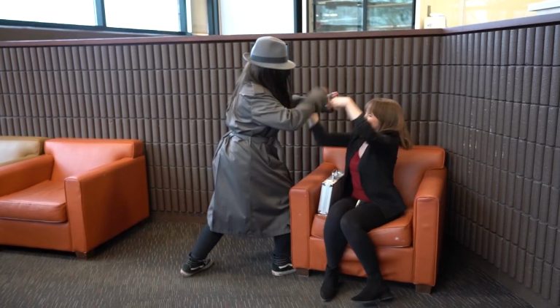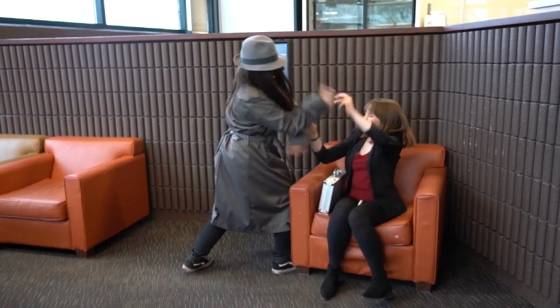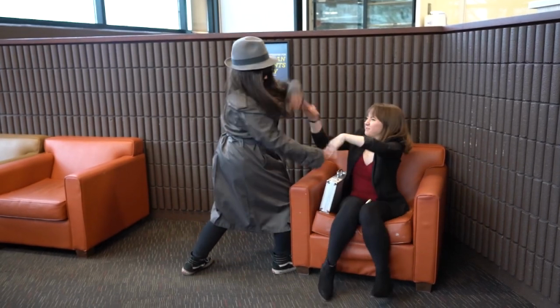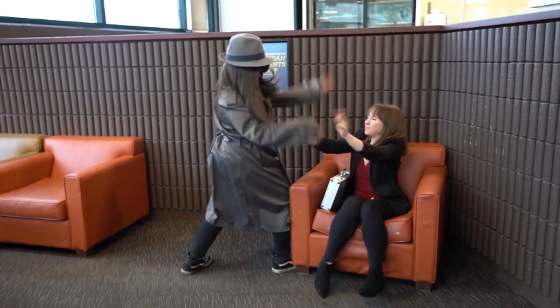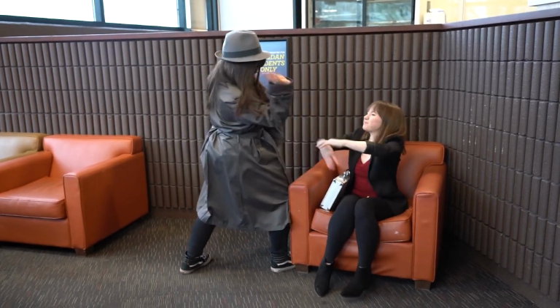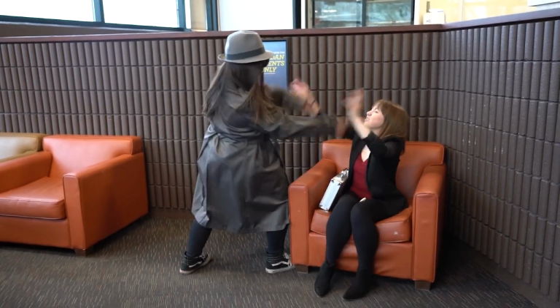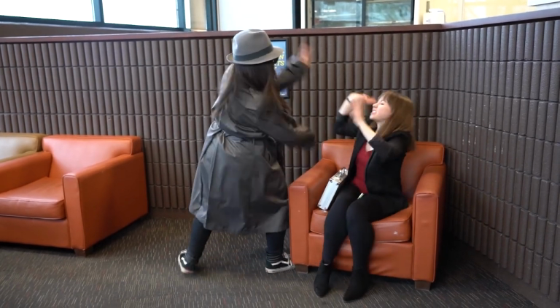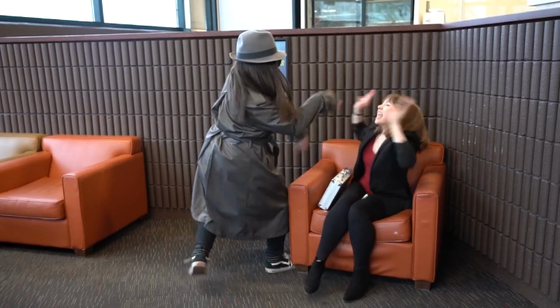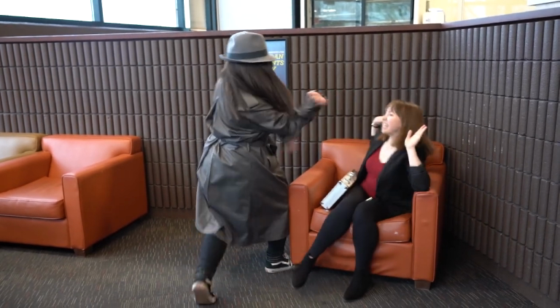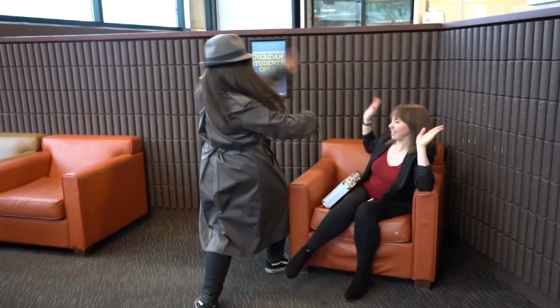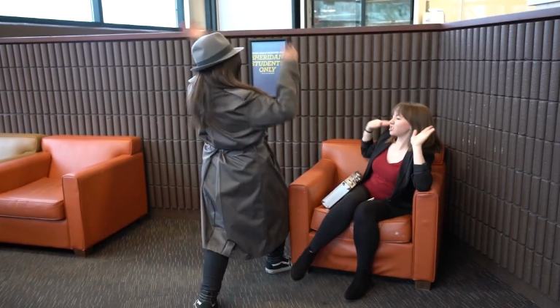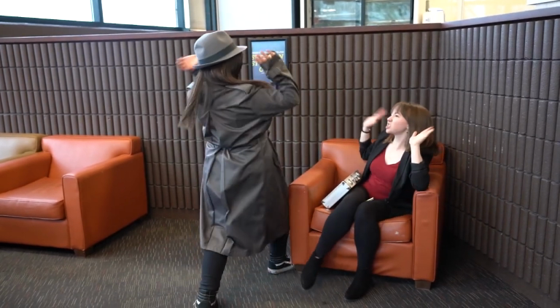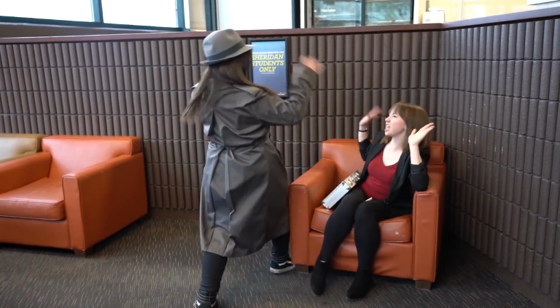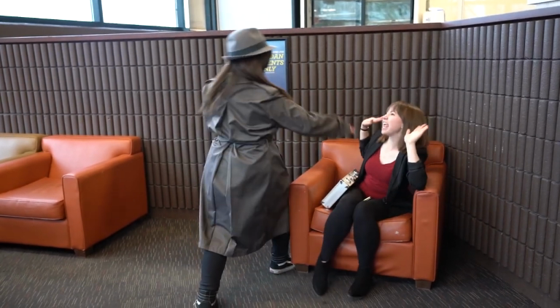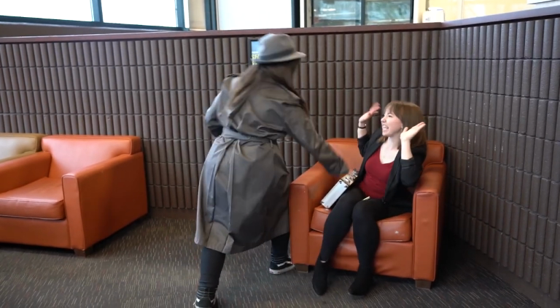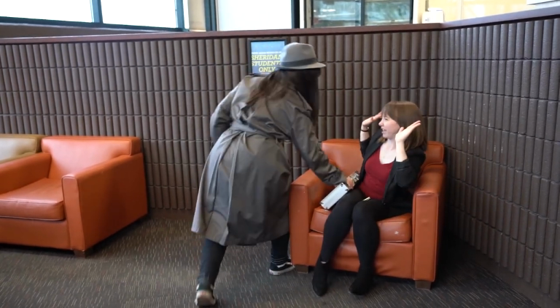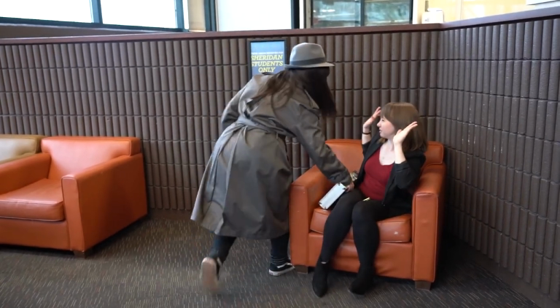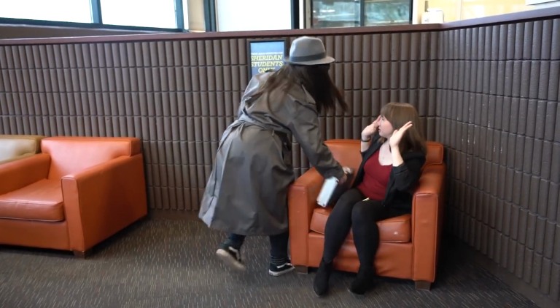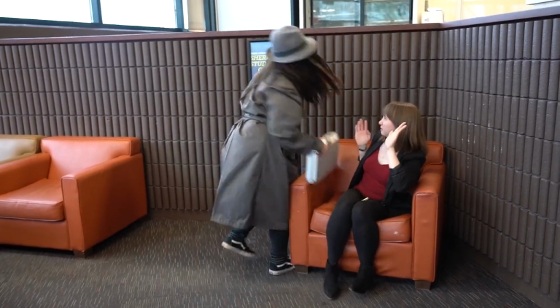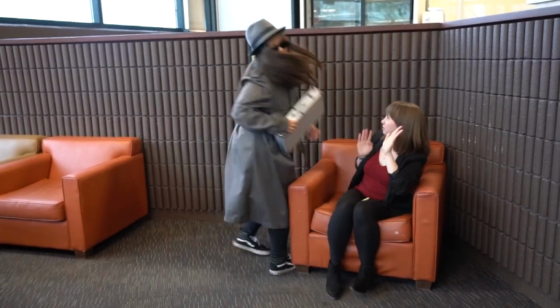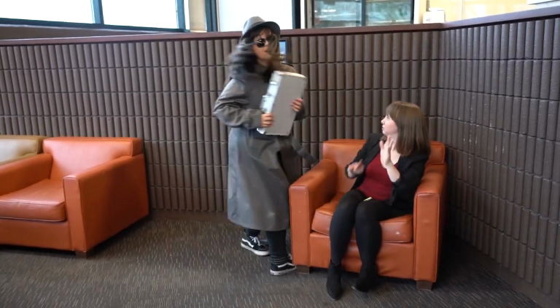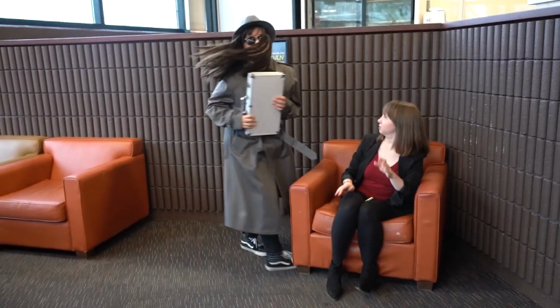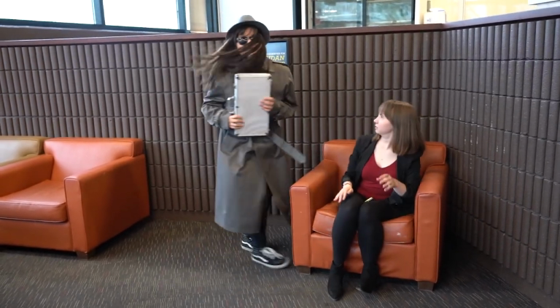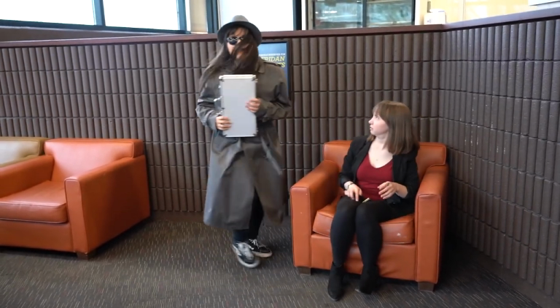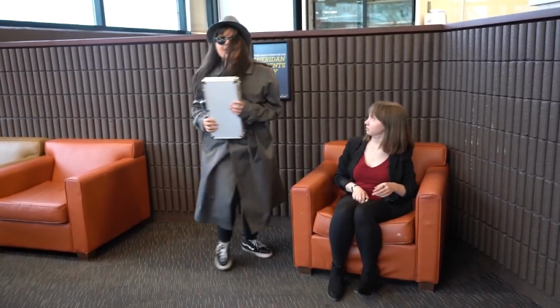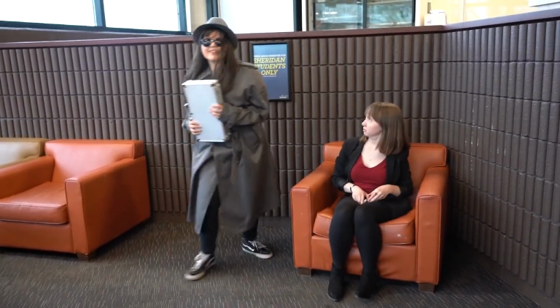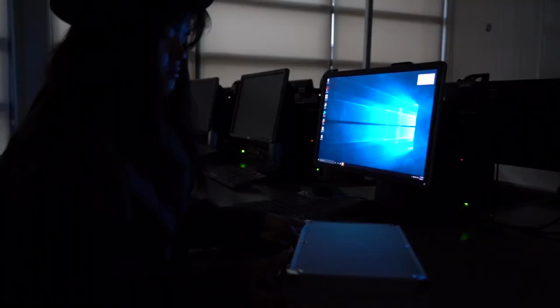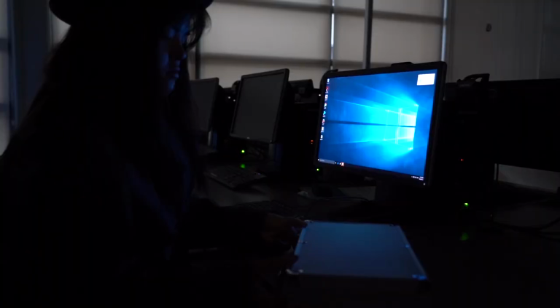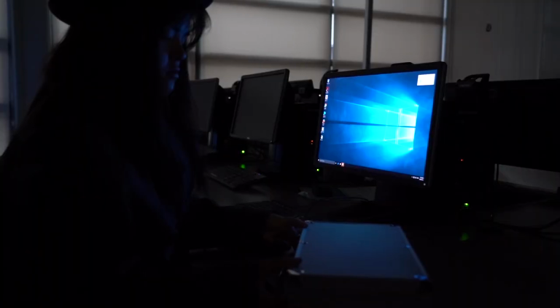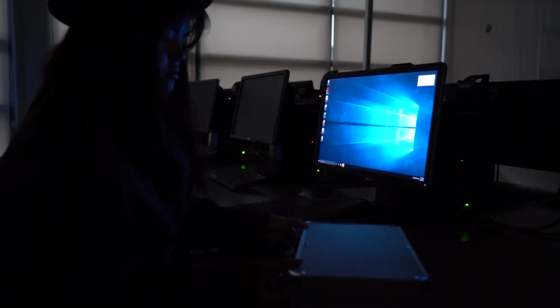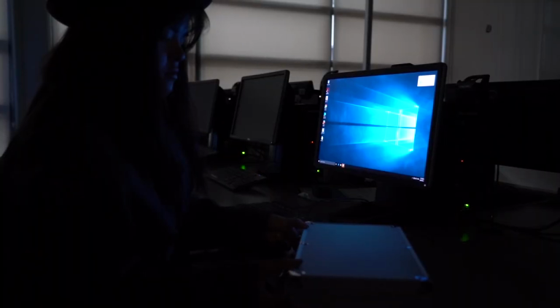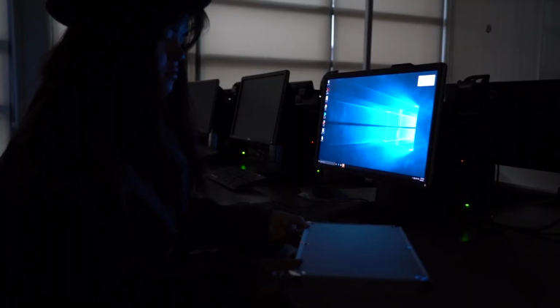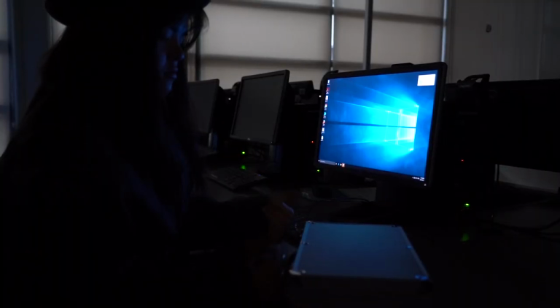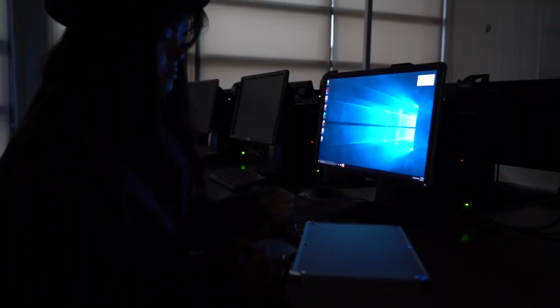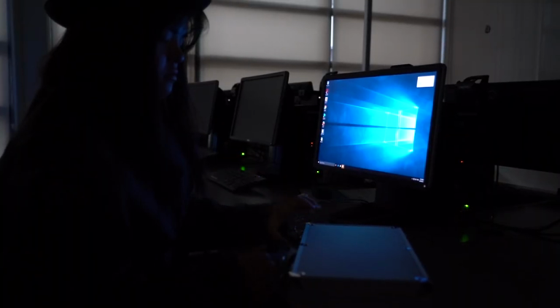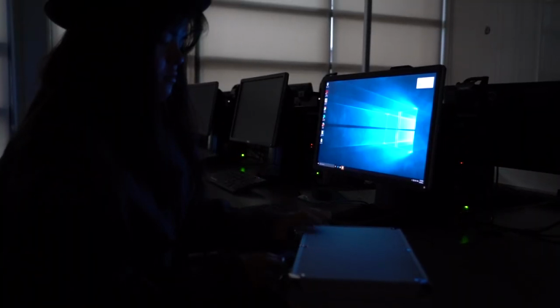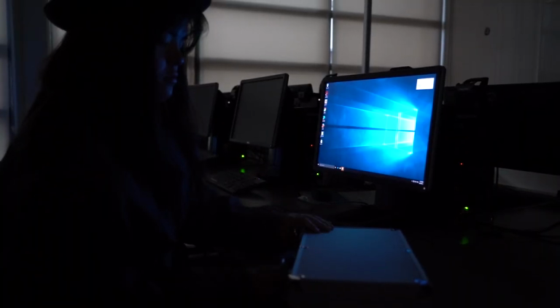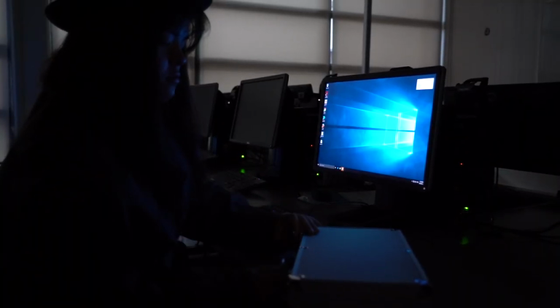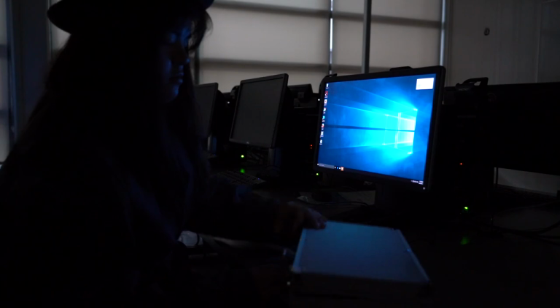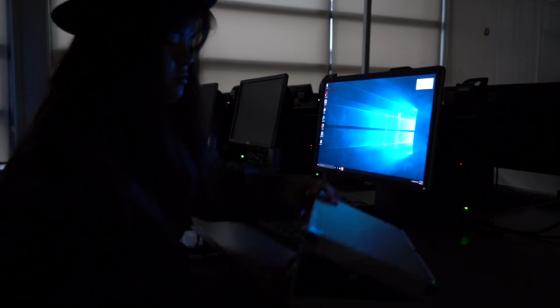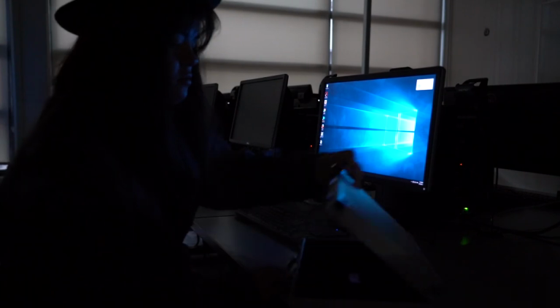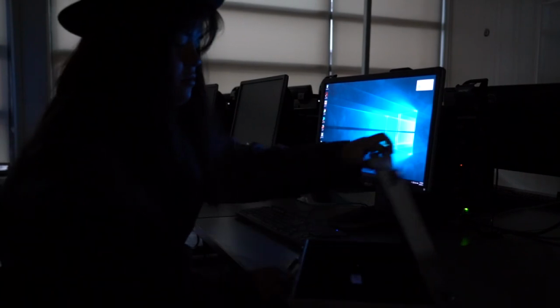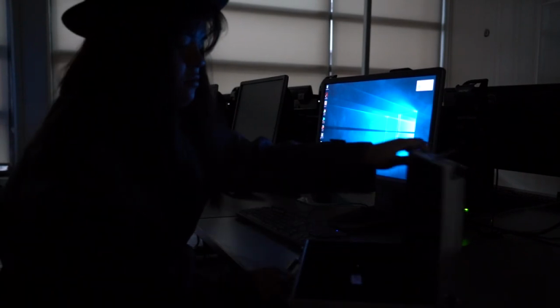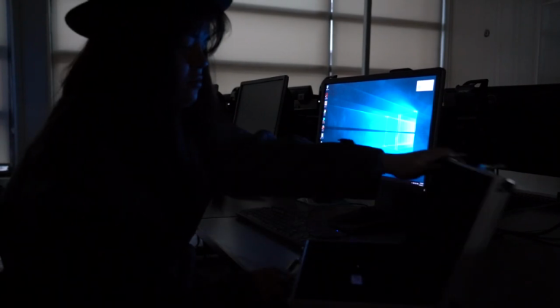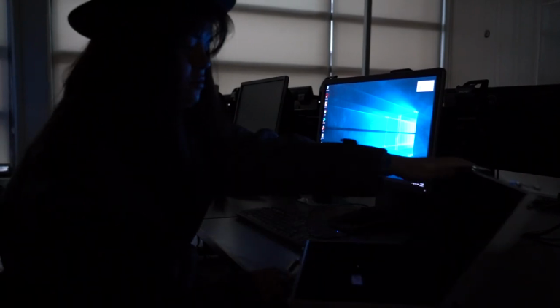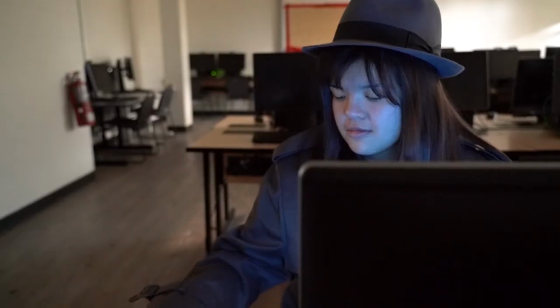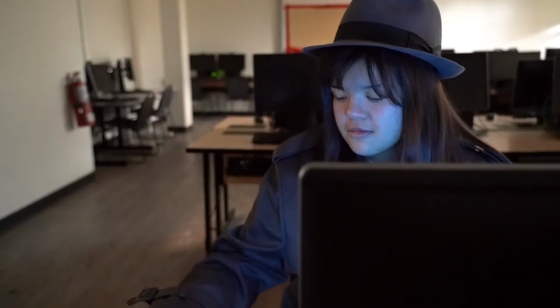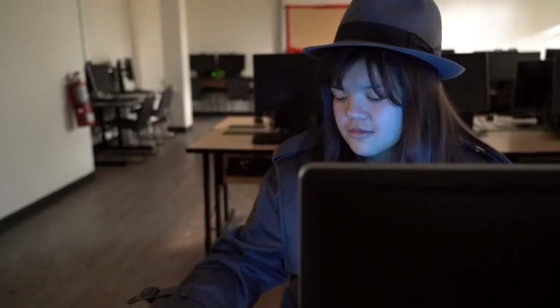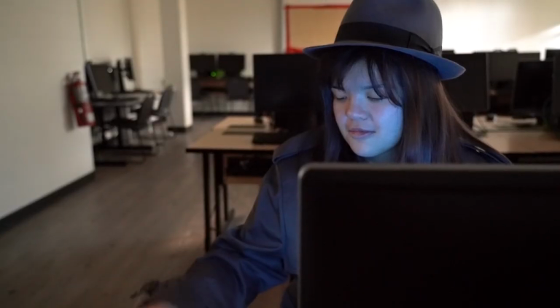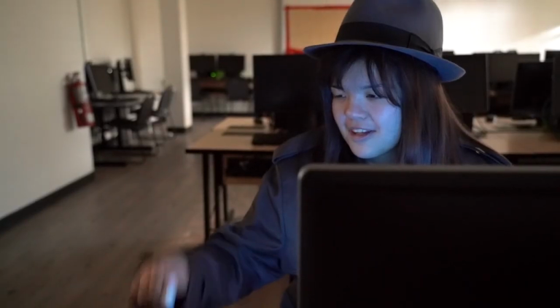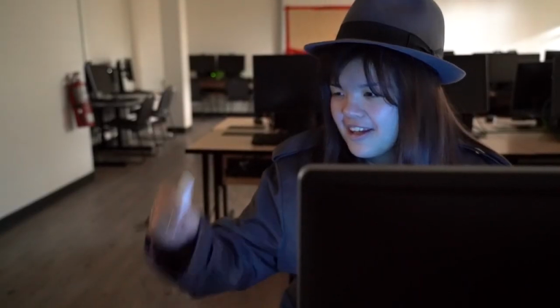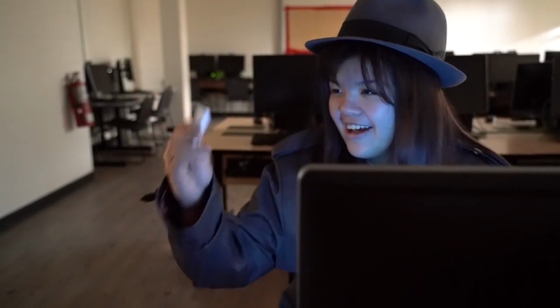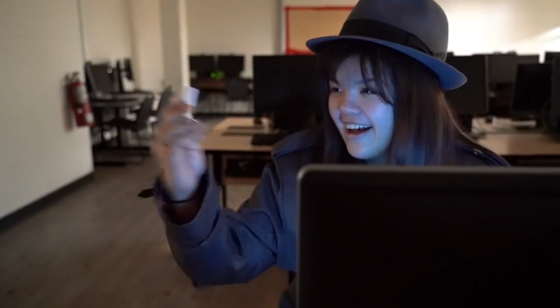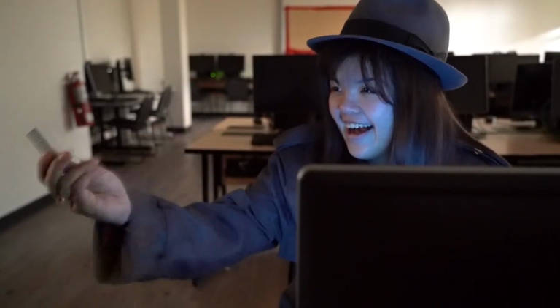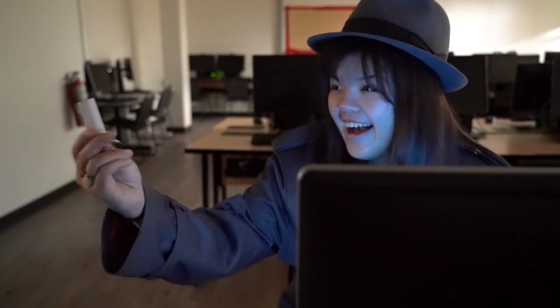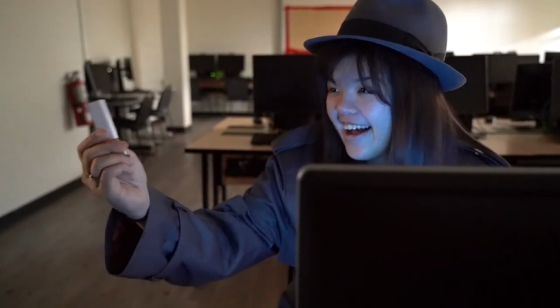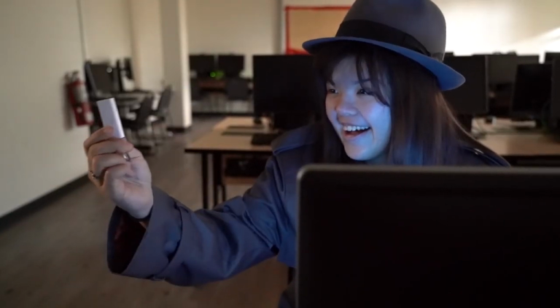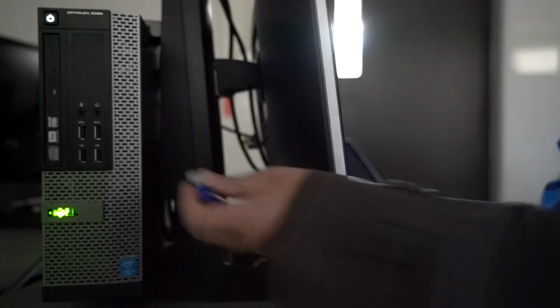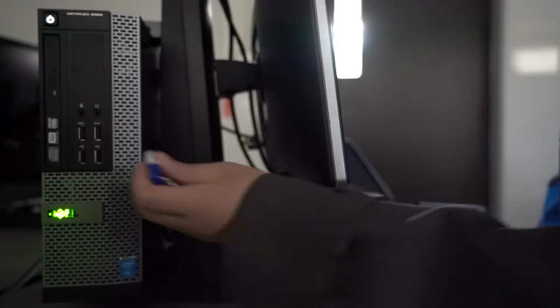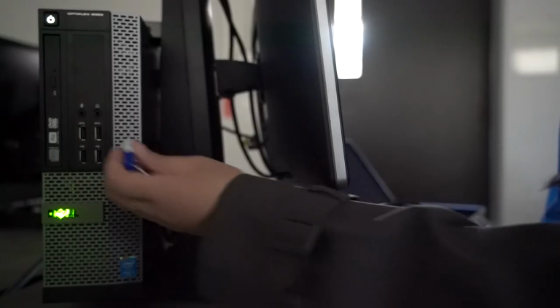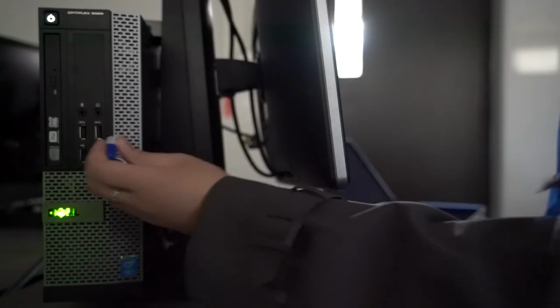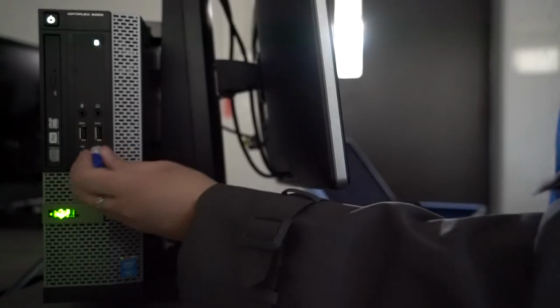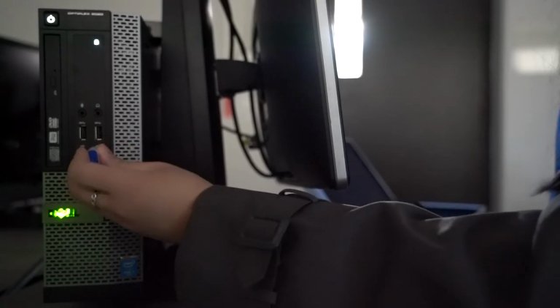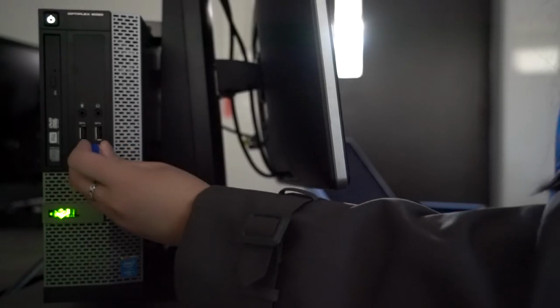Just take it! Once you have obtained the secret item, return to base and complete your mission.